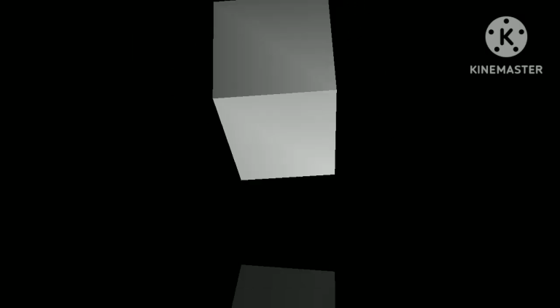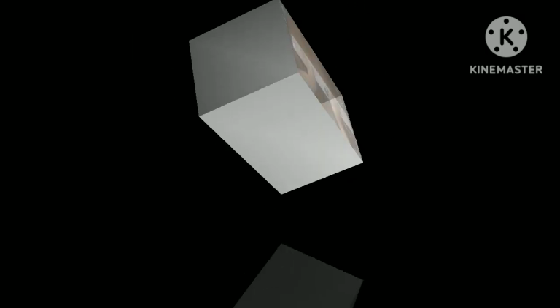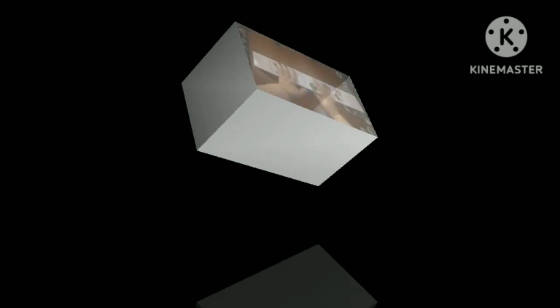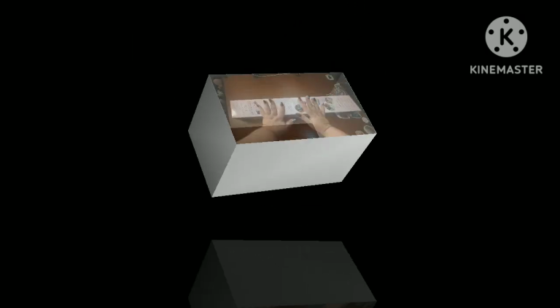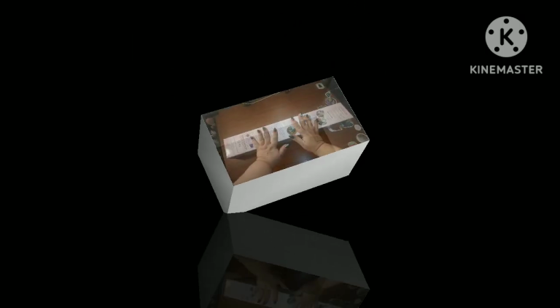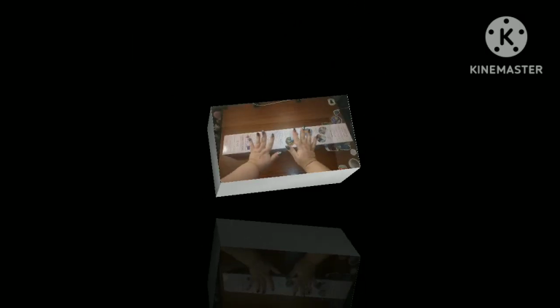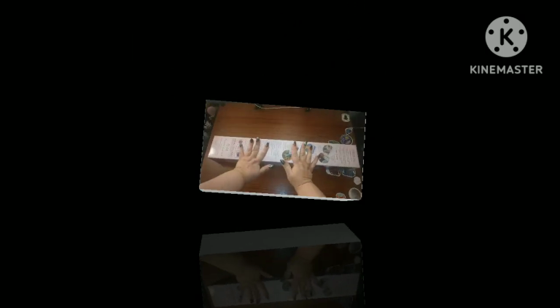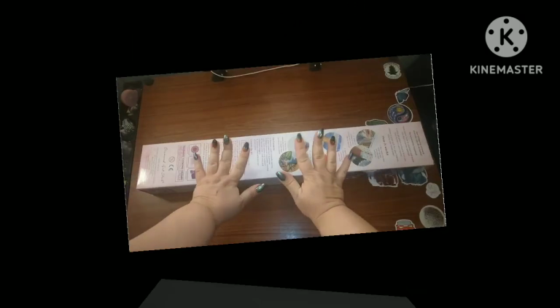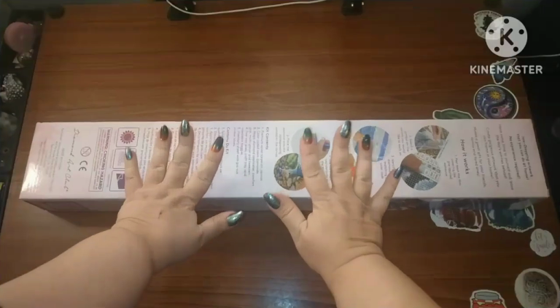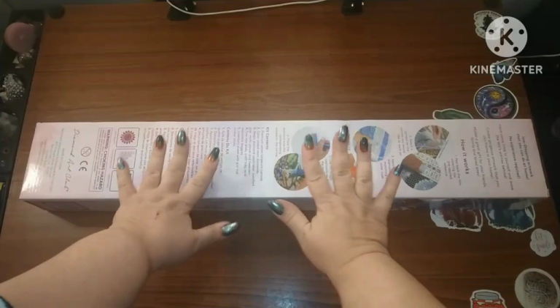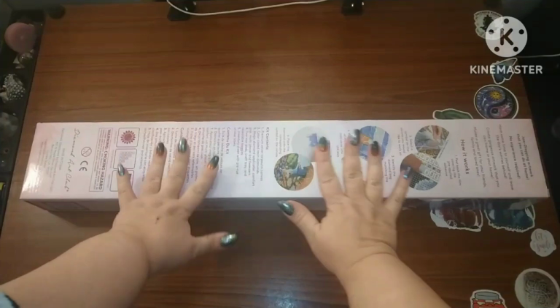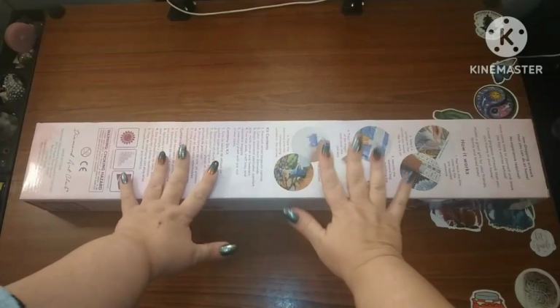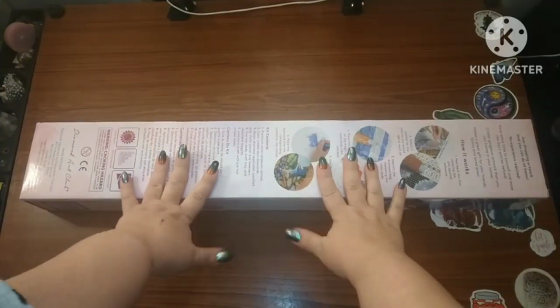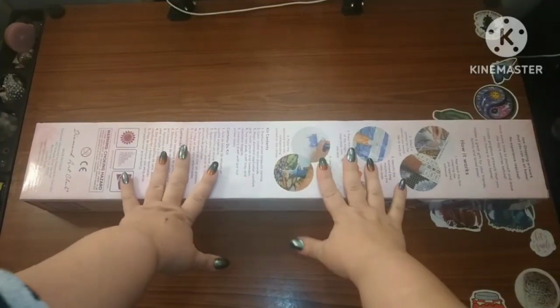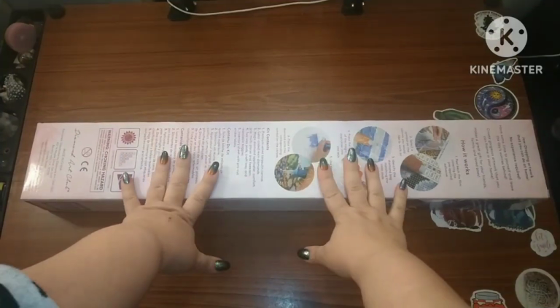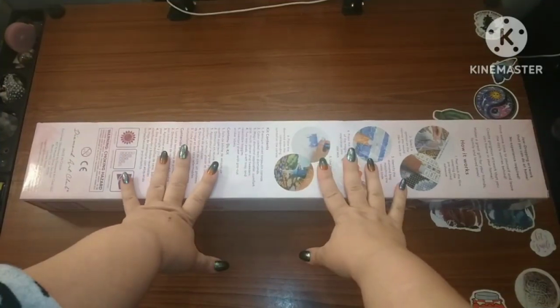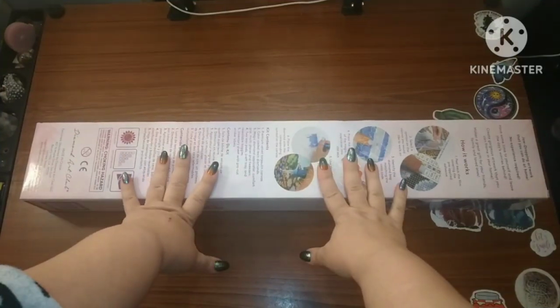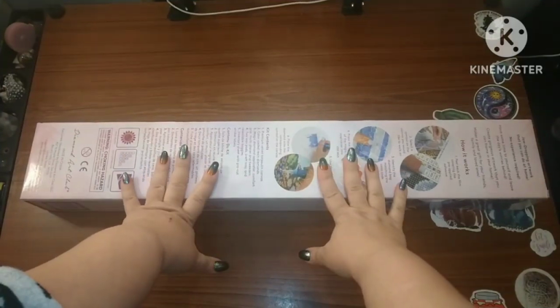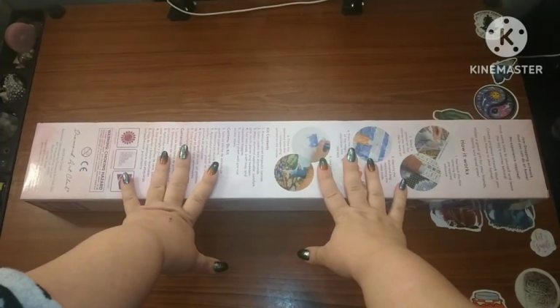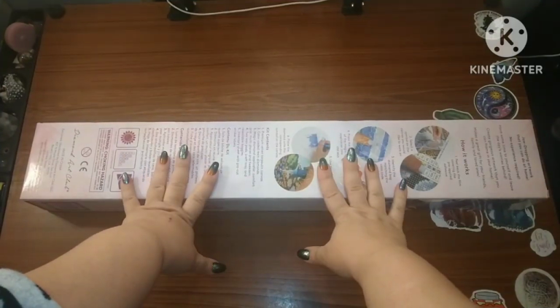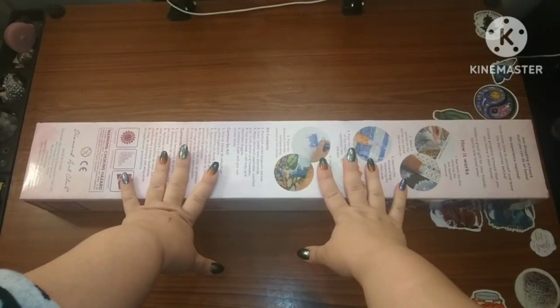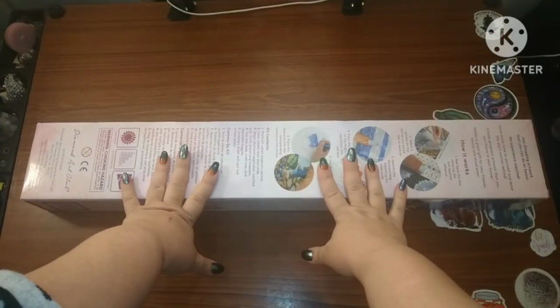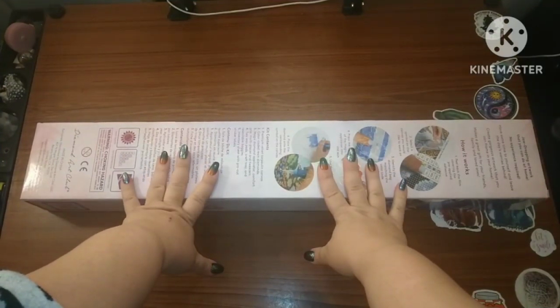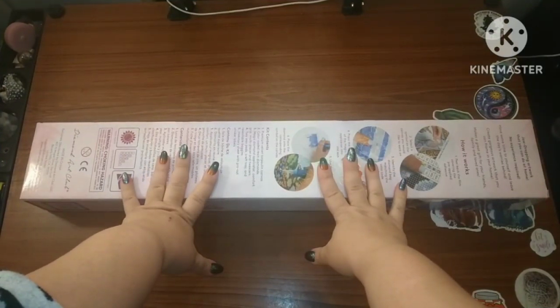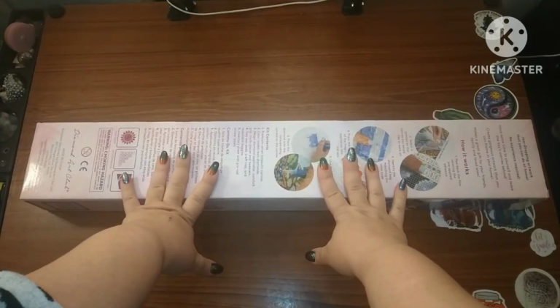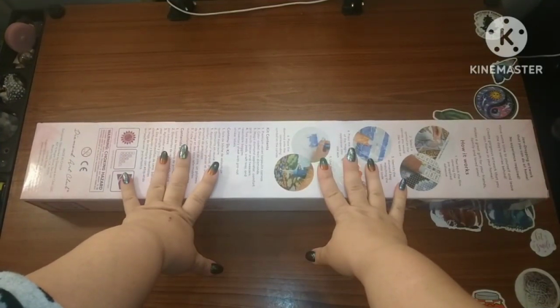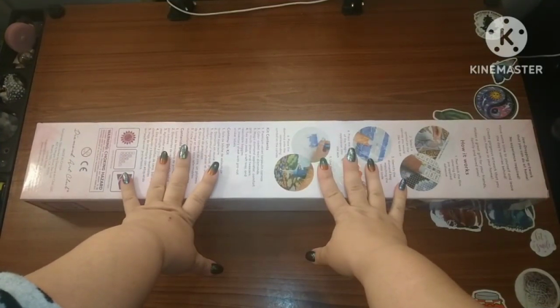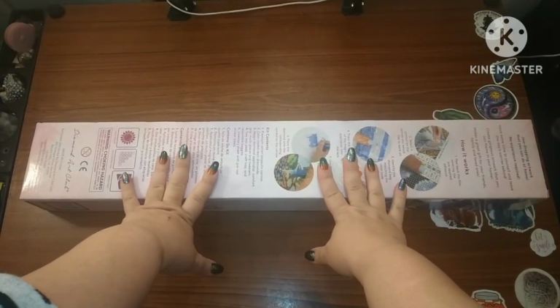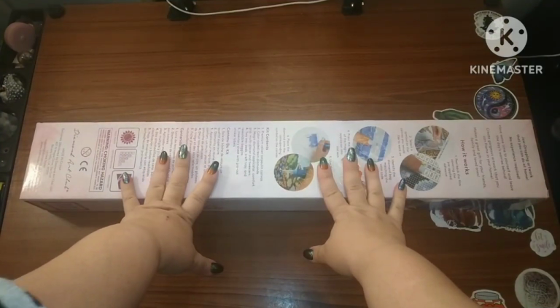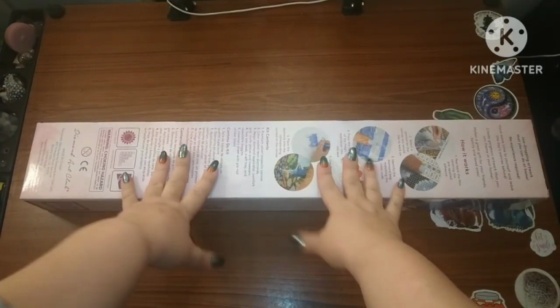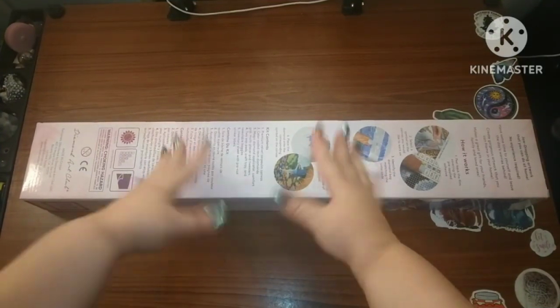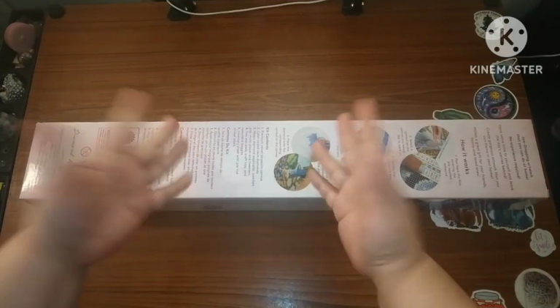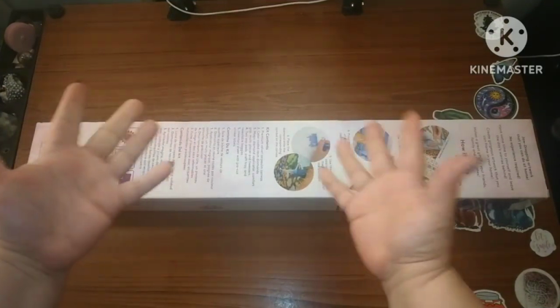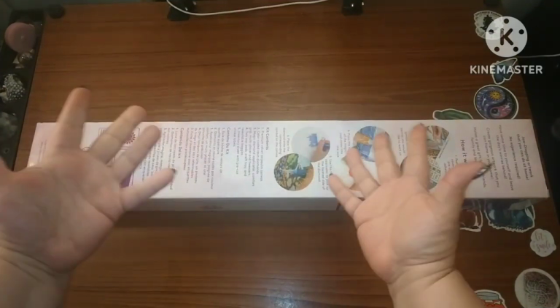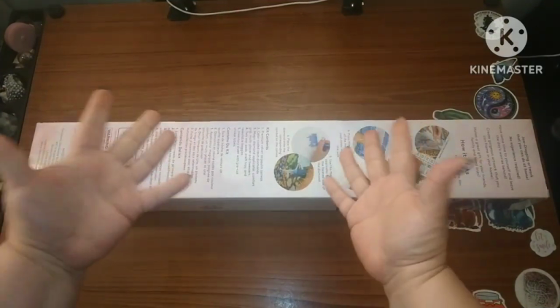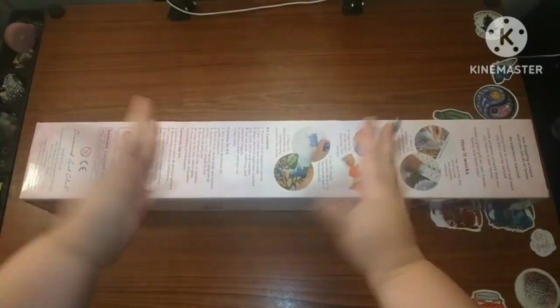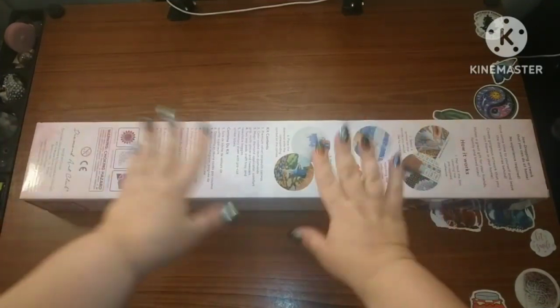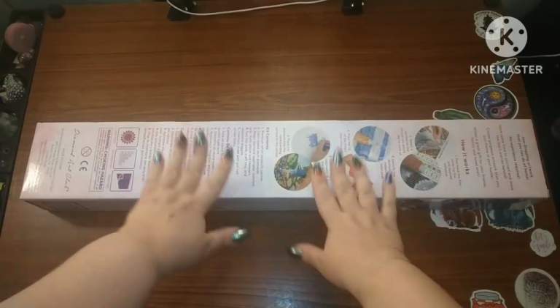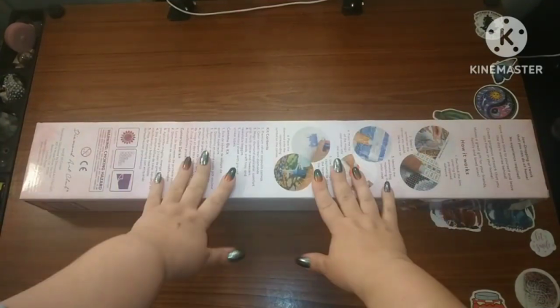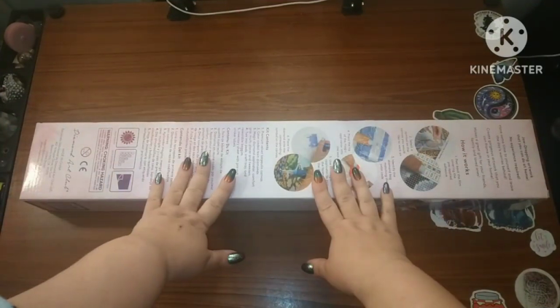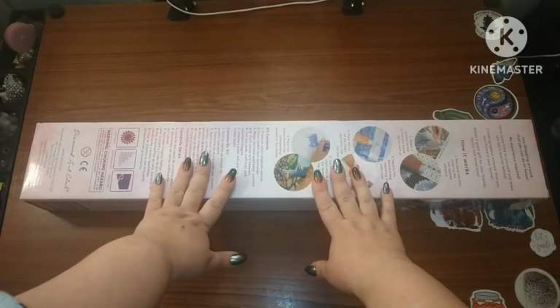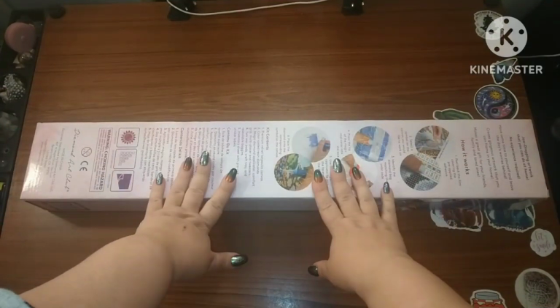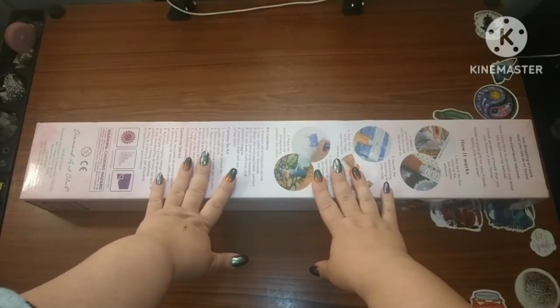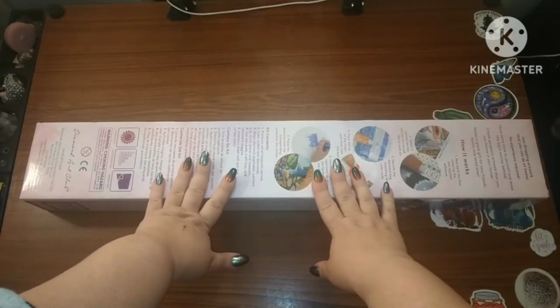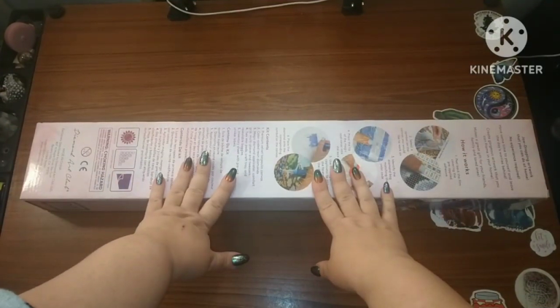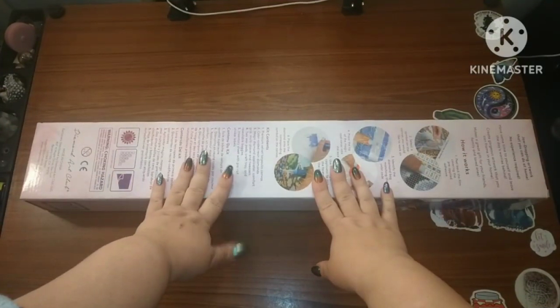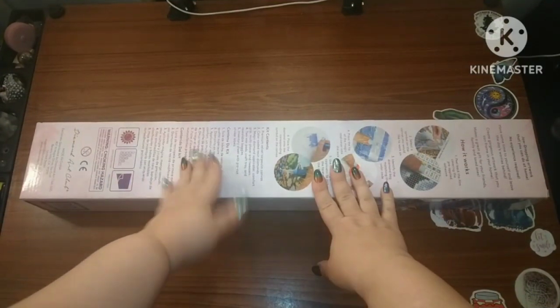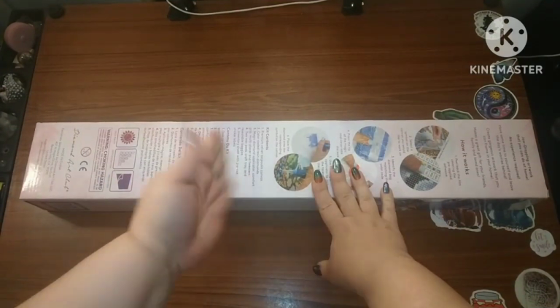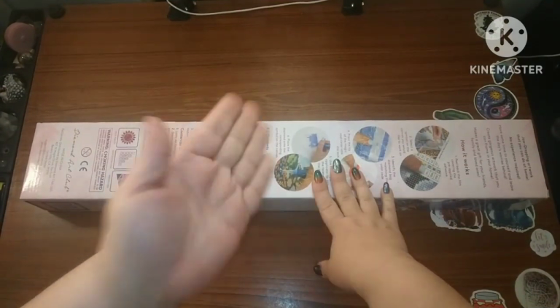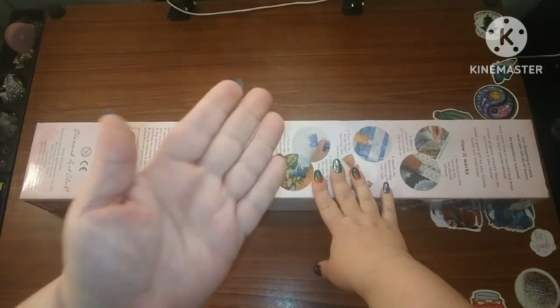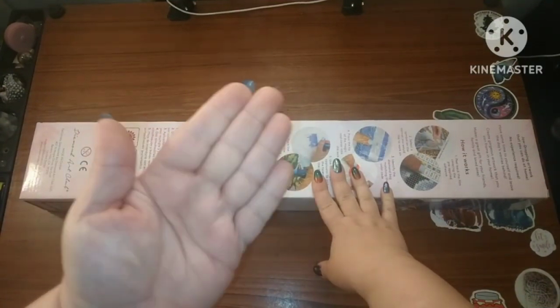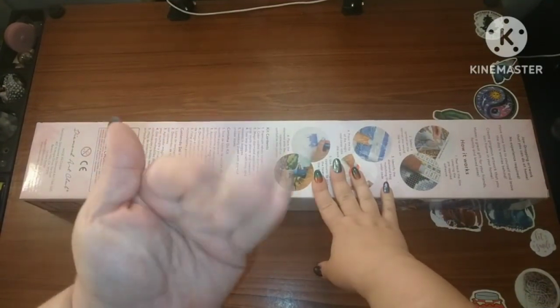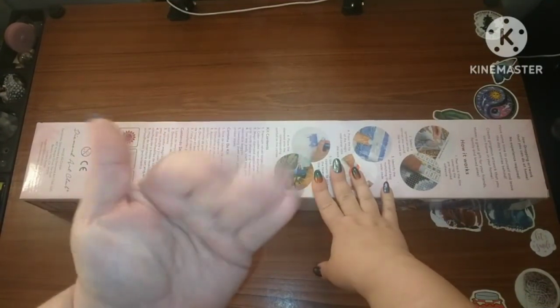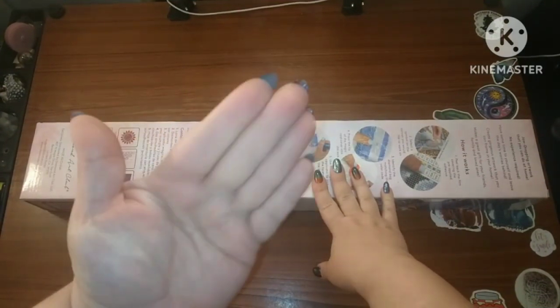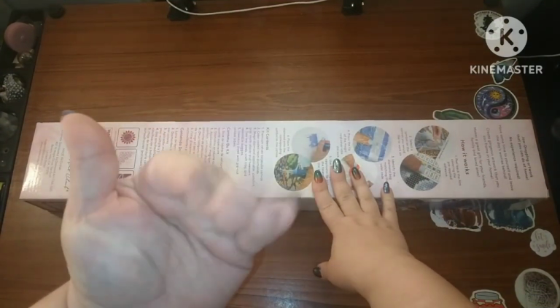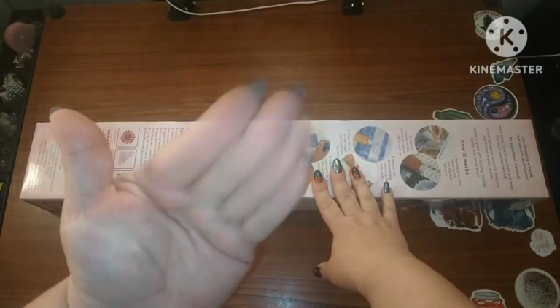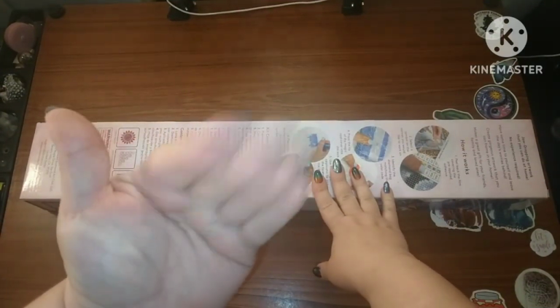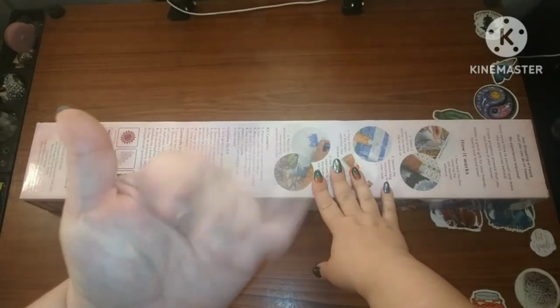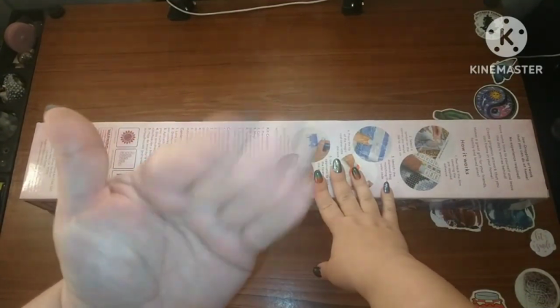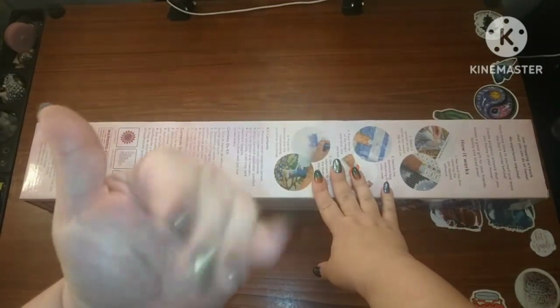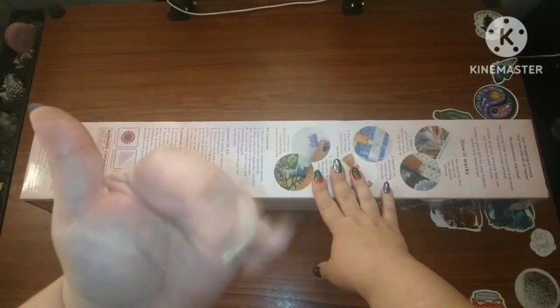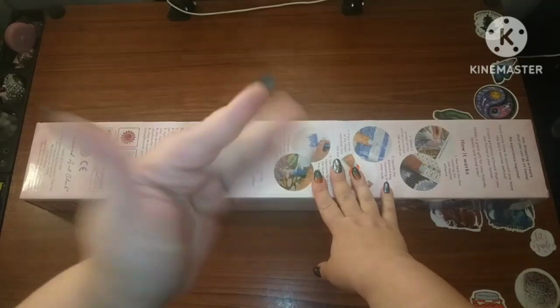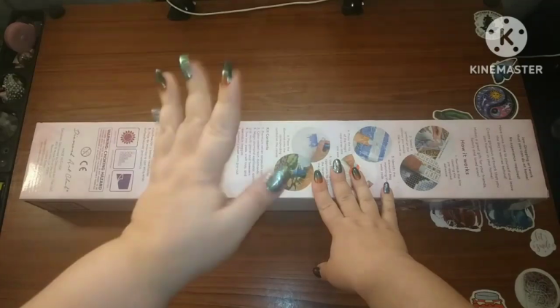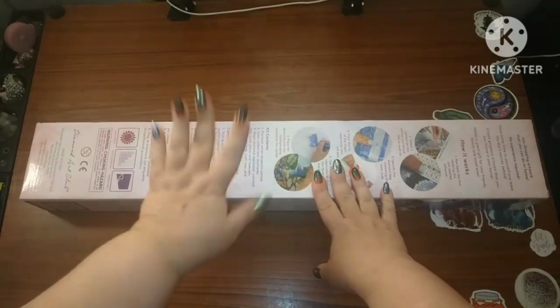Hey guys, this is Brandi, otherwise known as Mystery of Diamonds, and welcome to my channel. If you're new here, hey y'all.